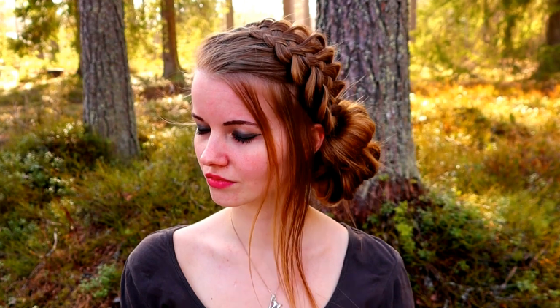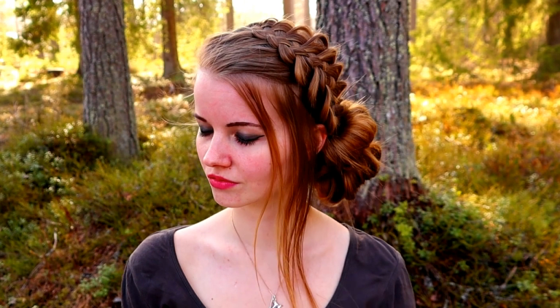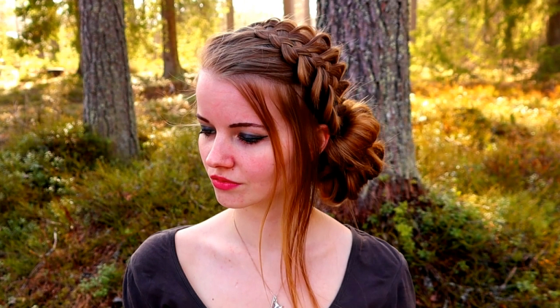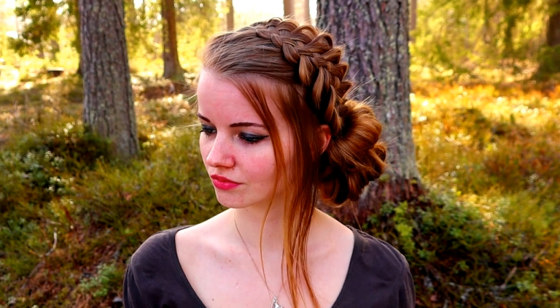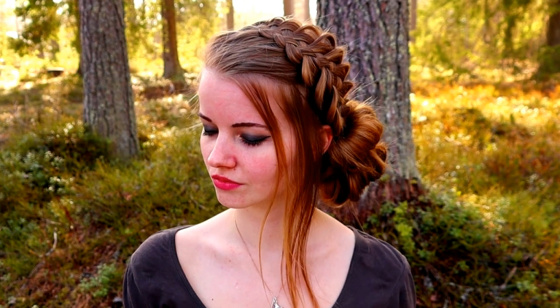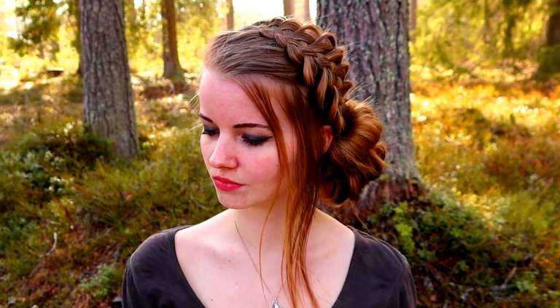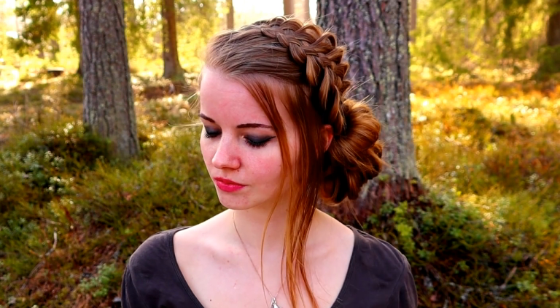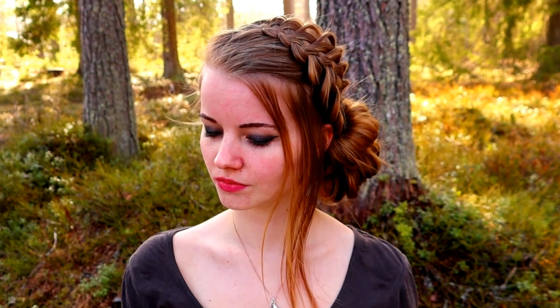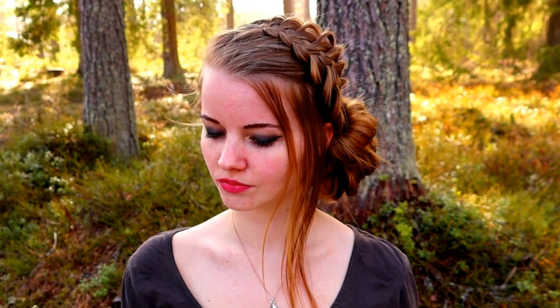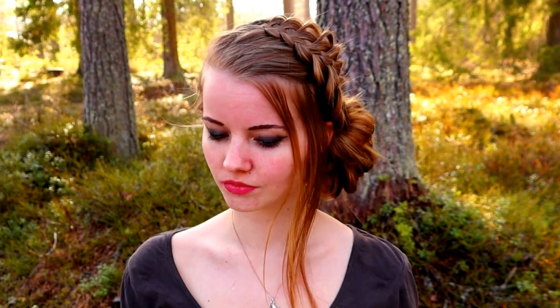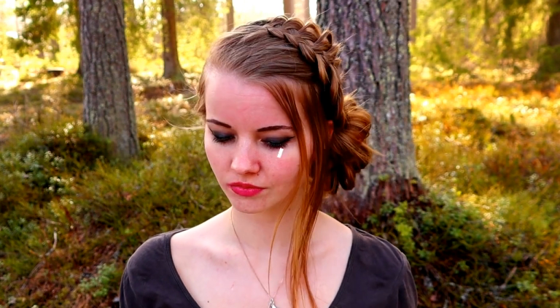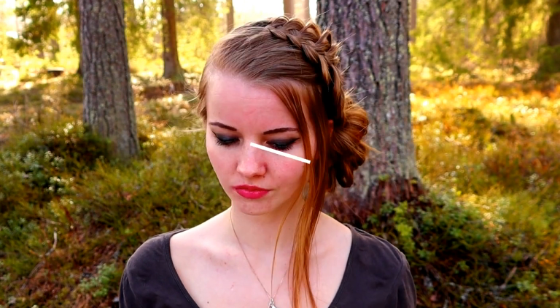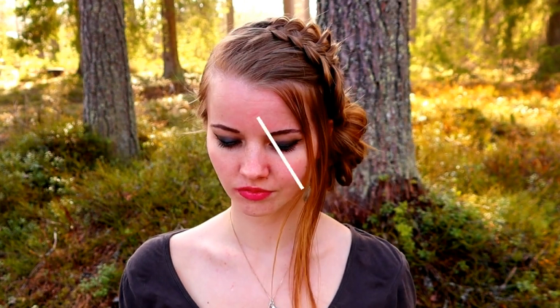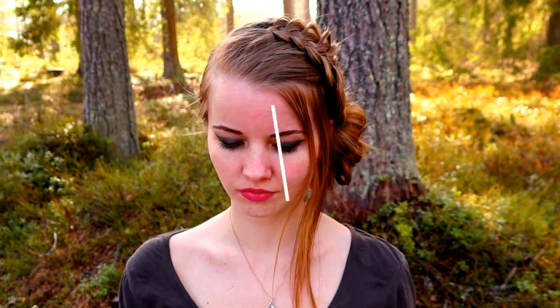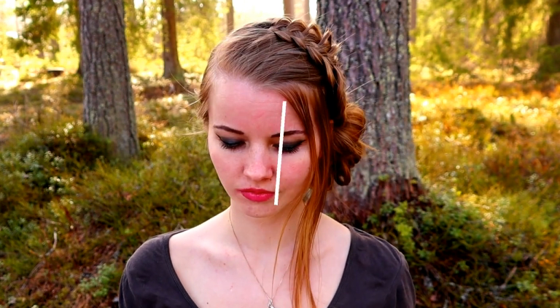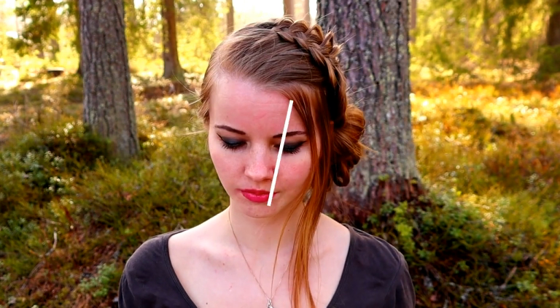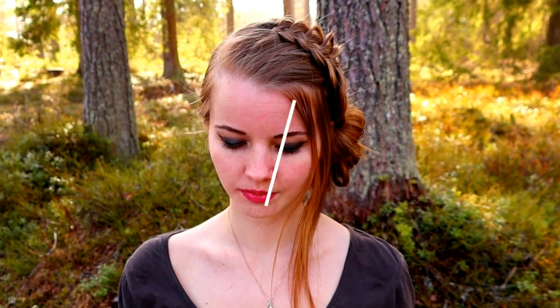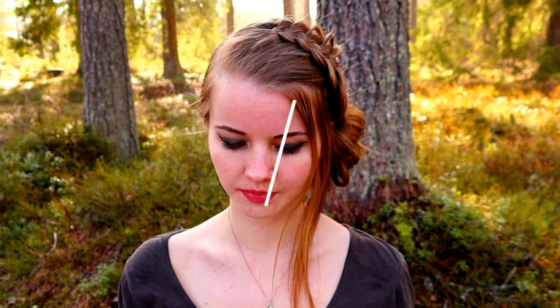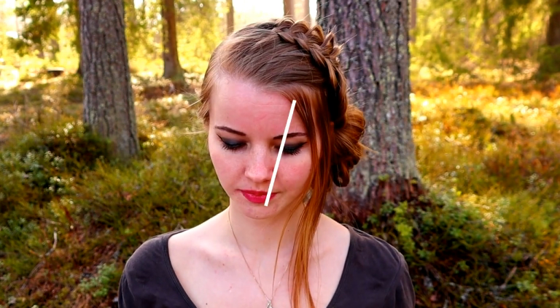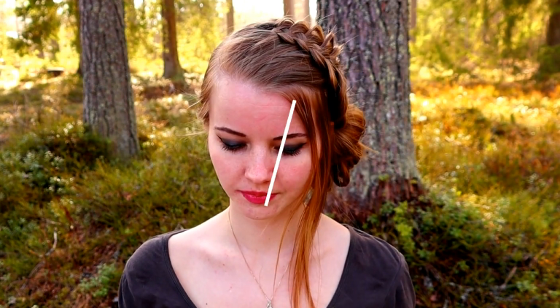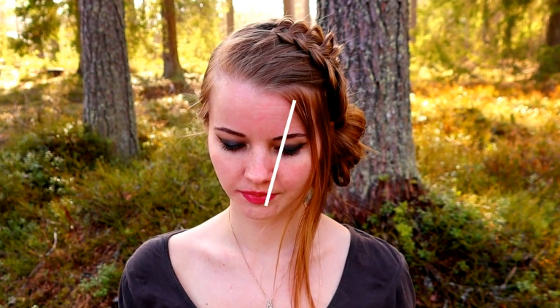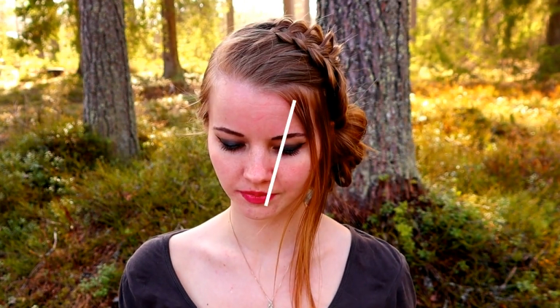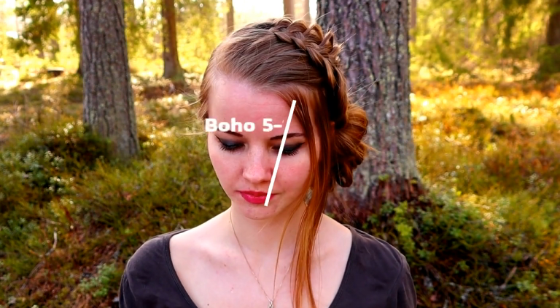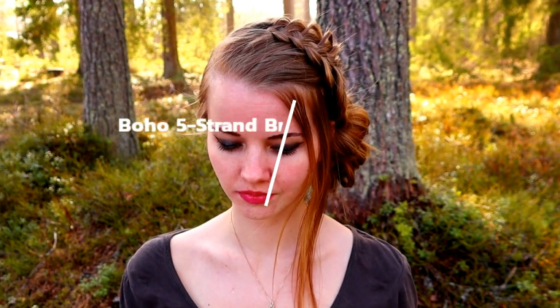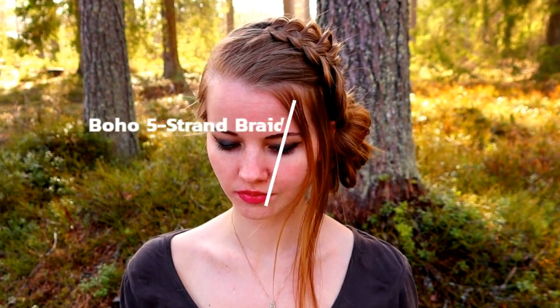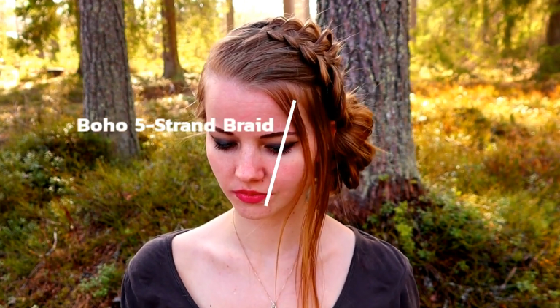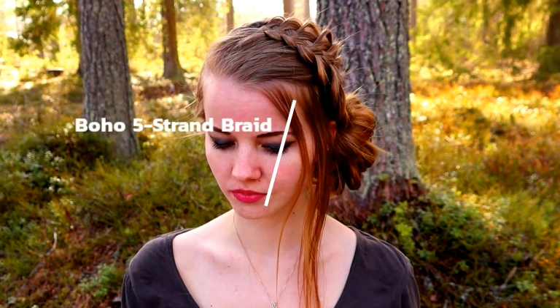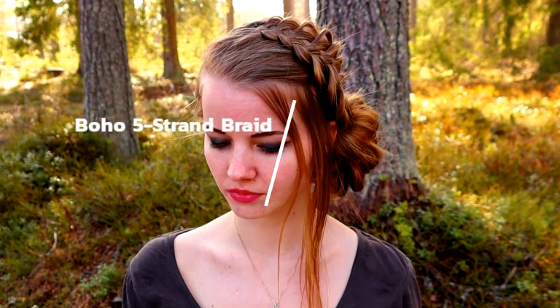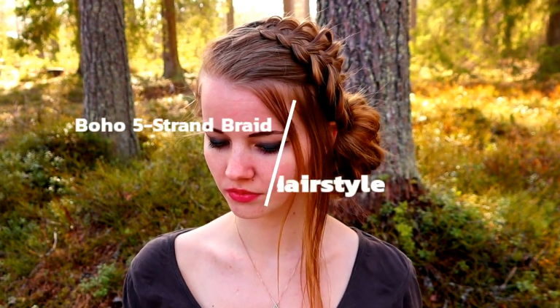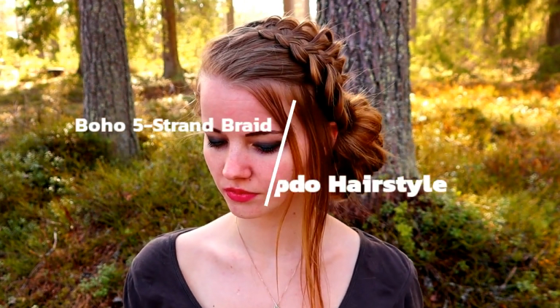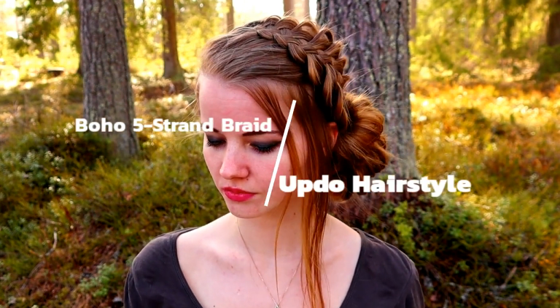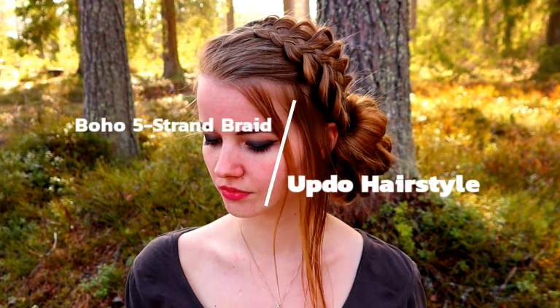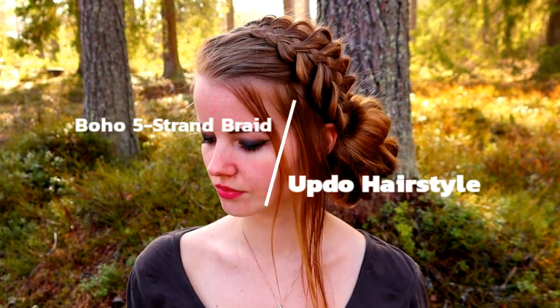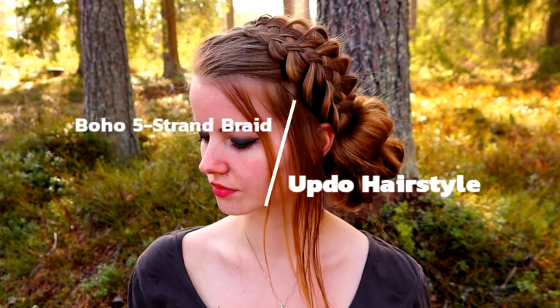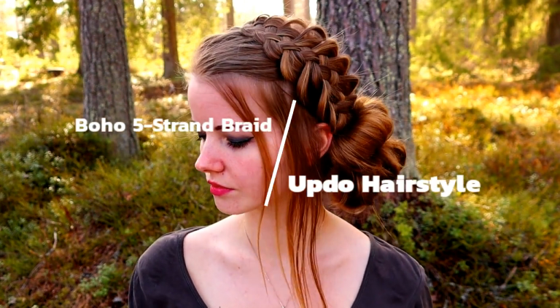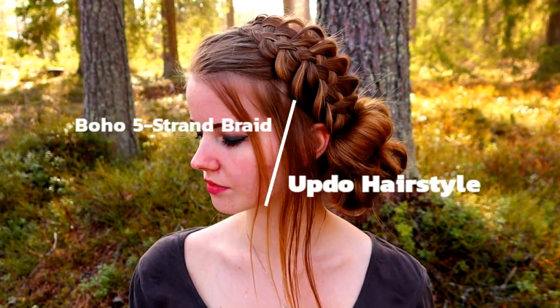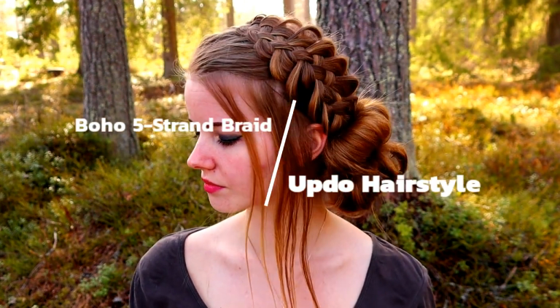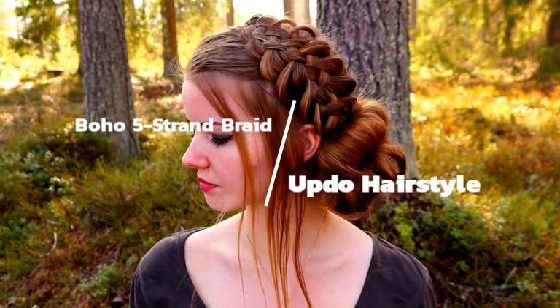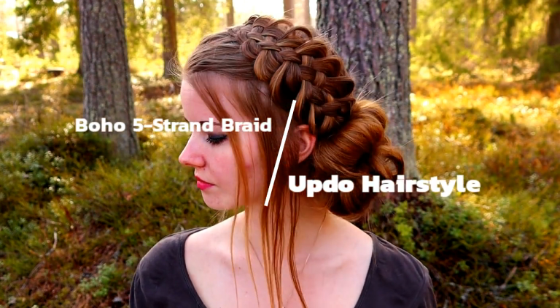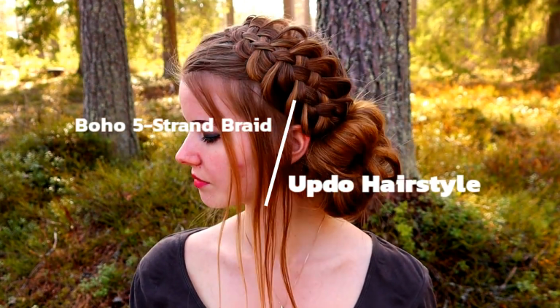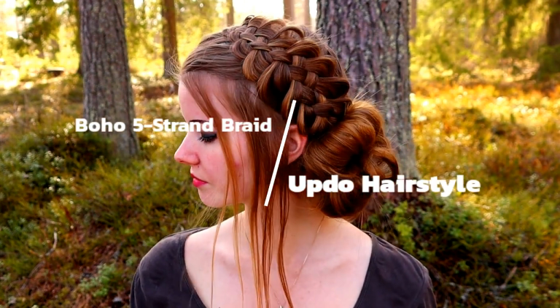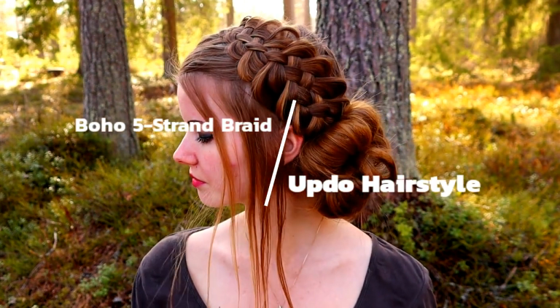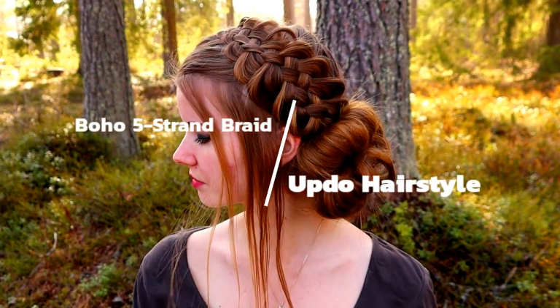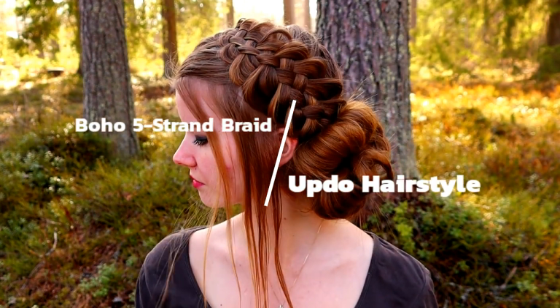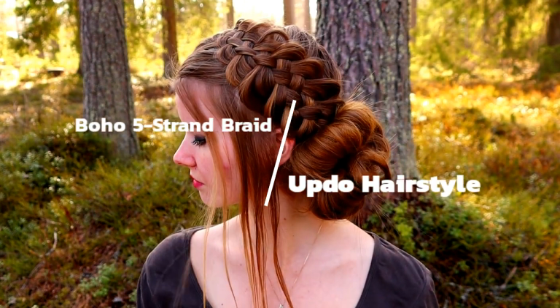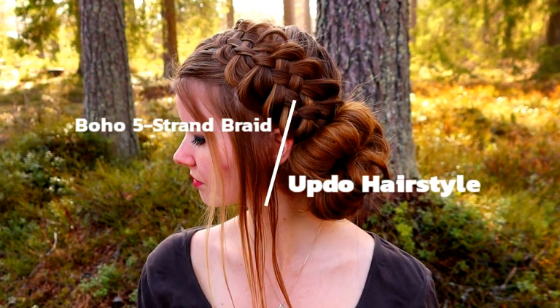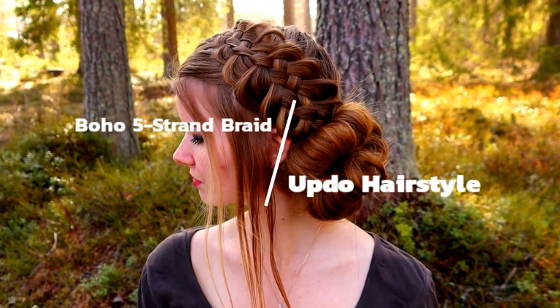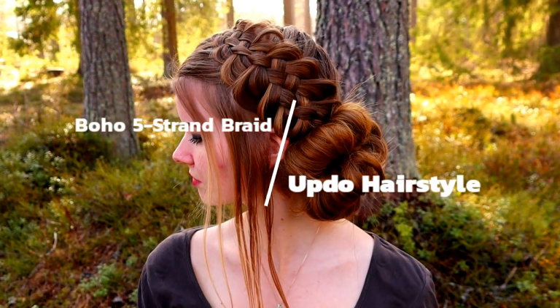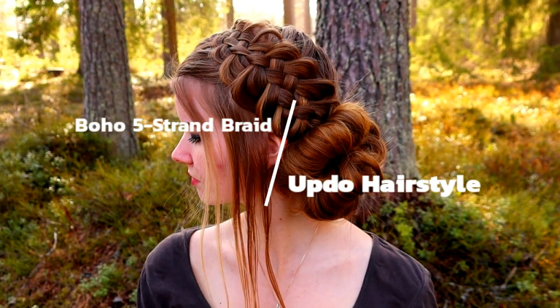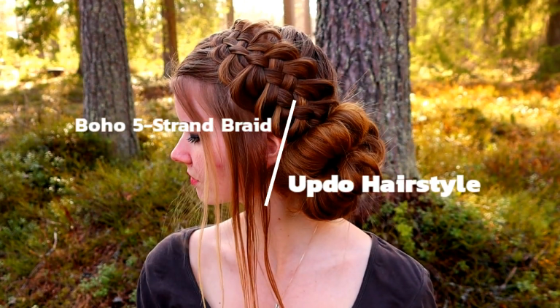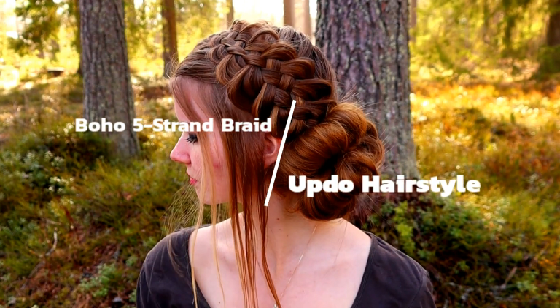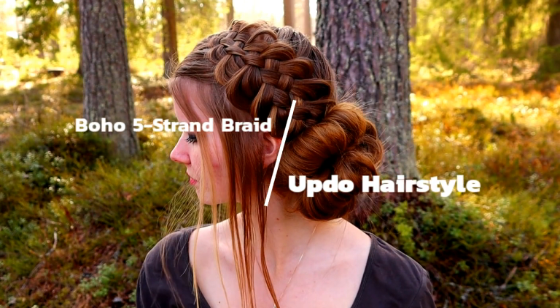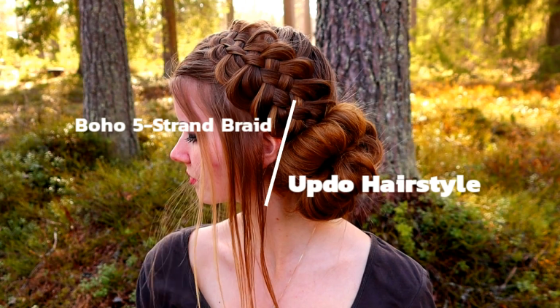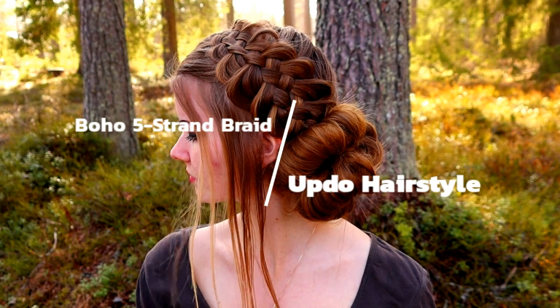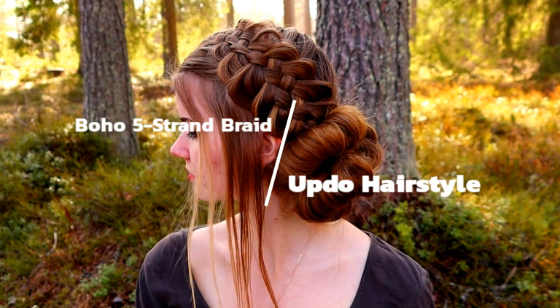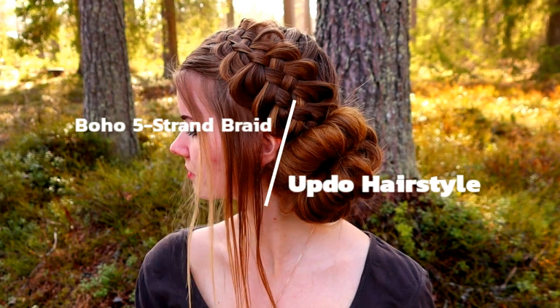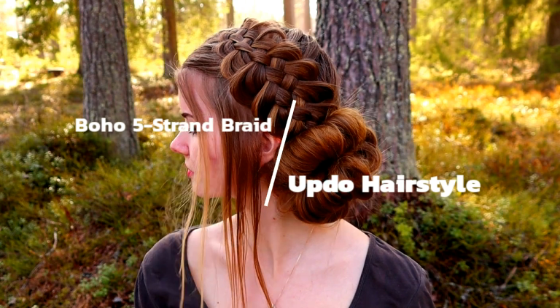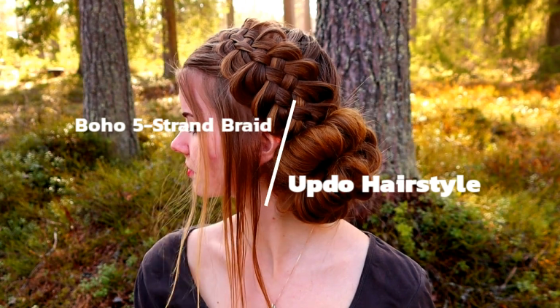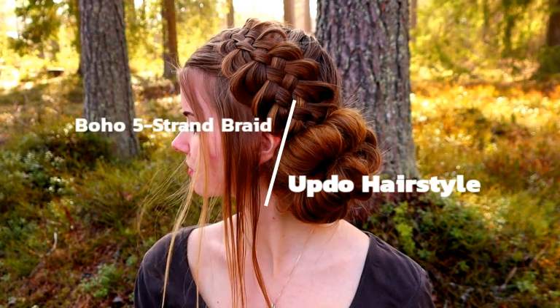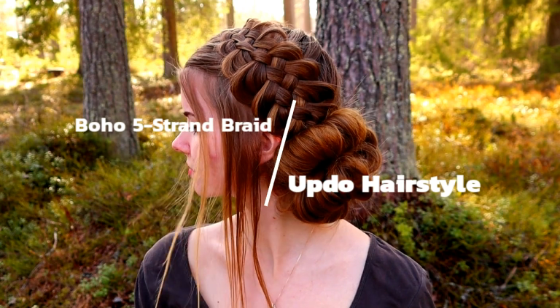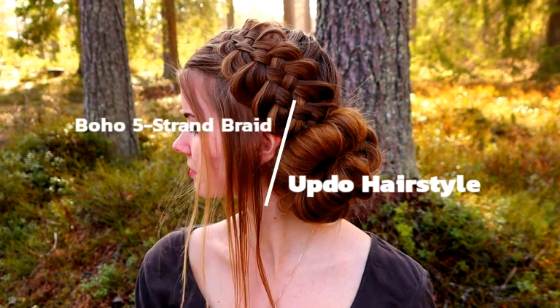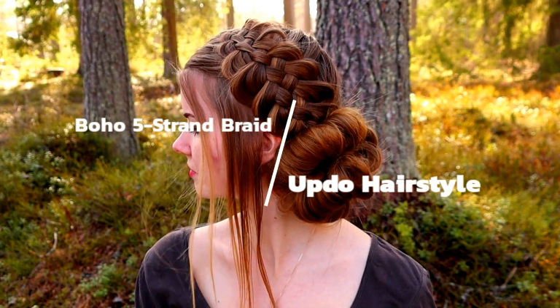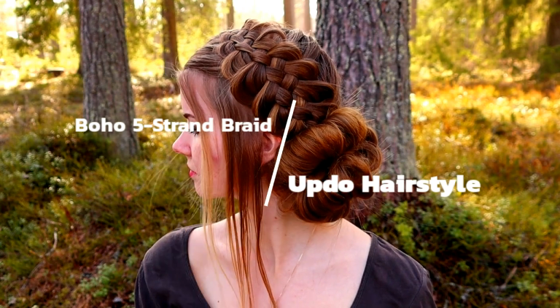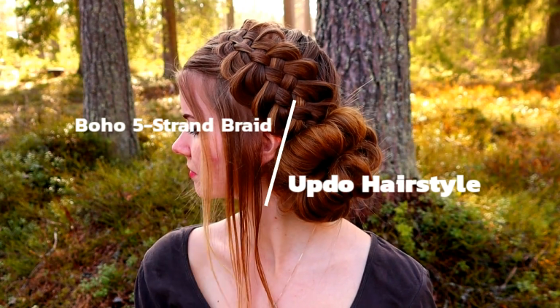Hi! In this video I will show you how to create this boho five strand braid abdu hairstyle.